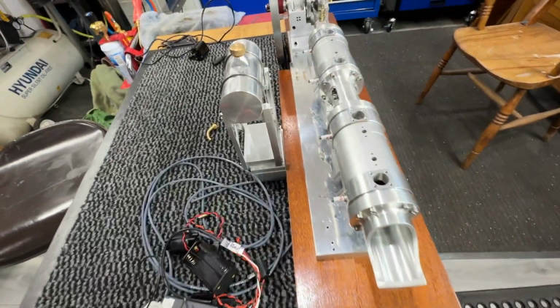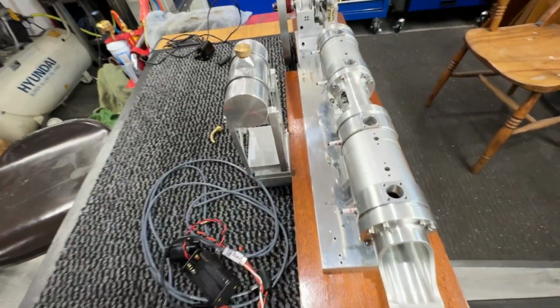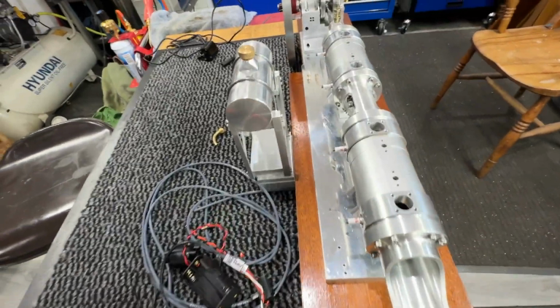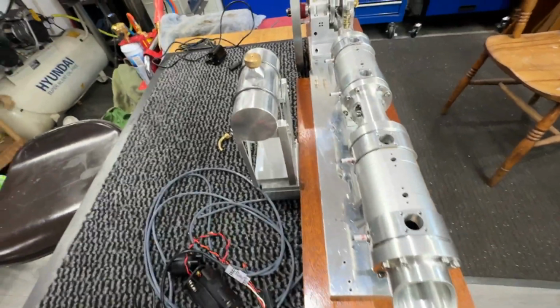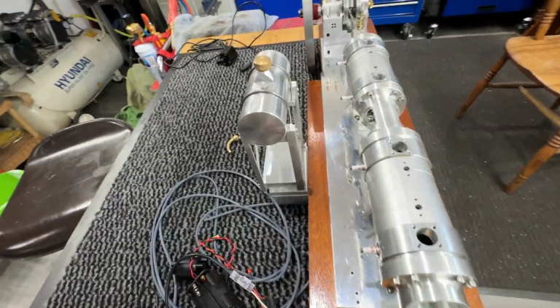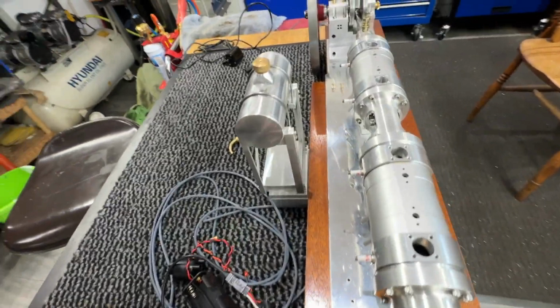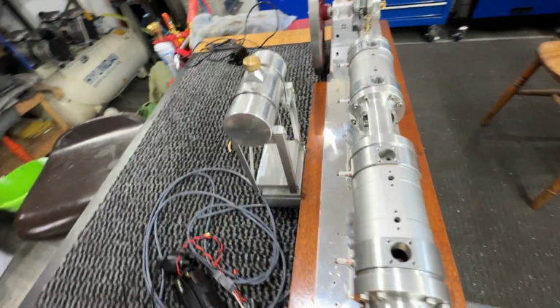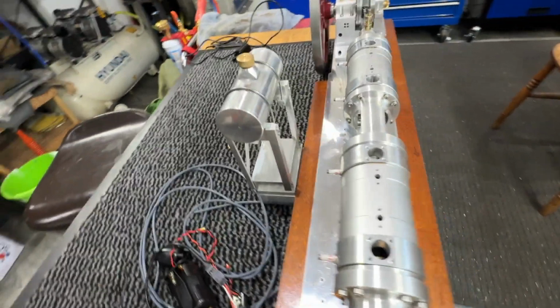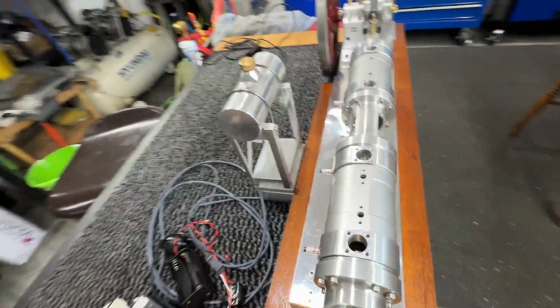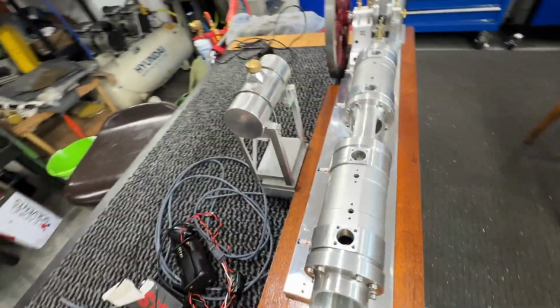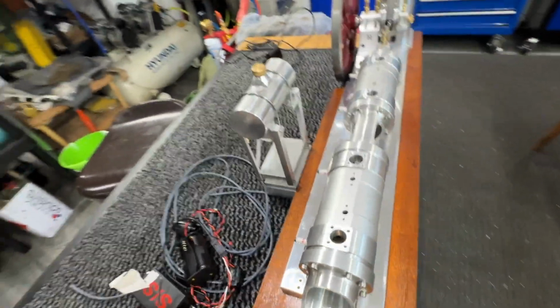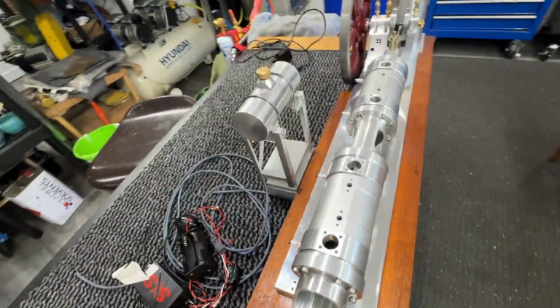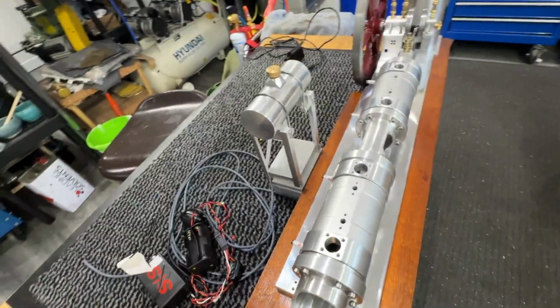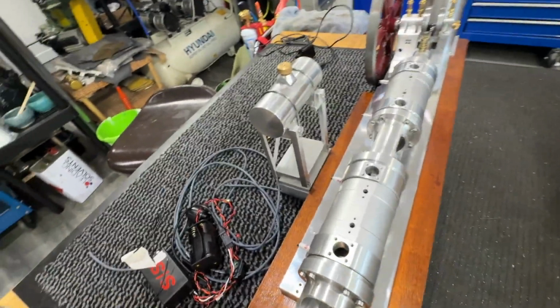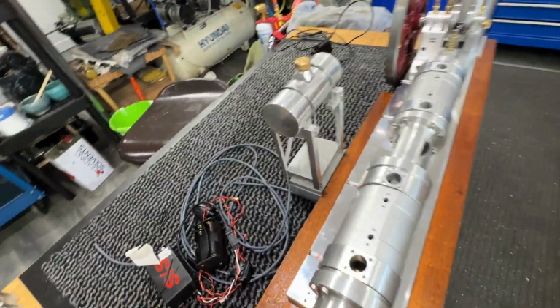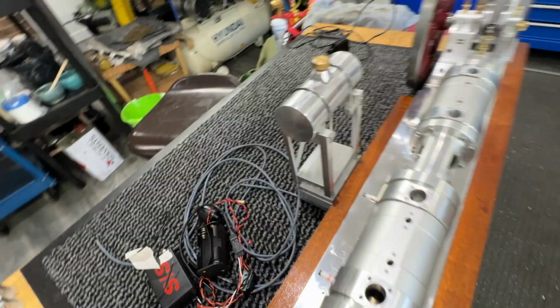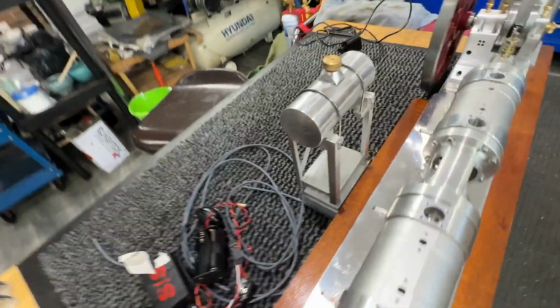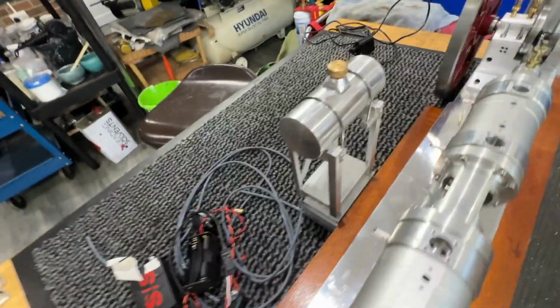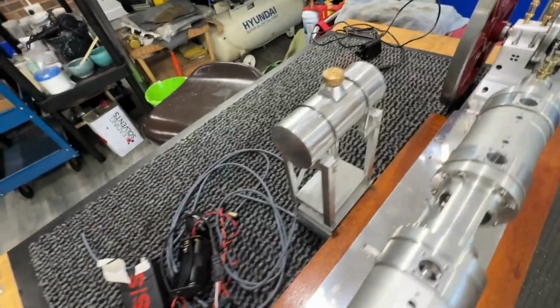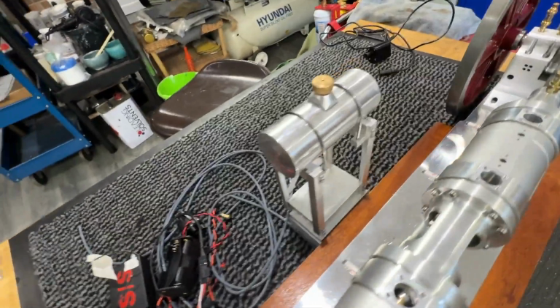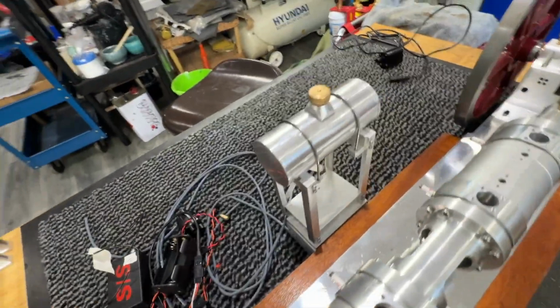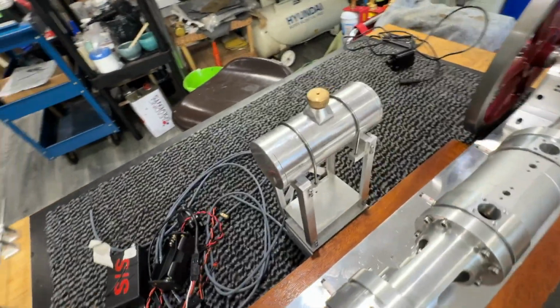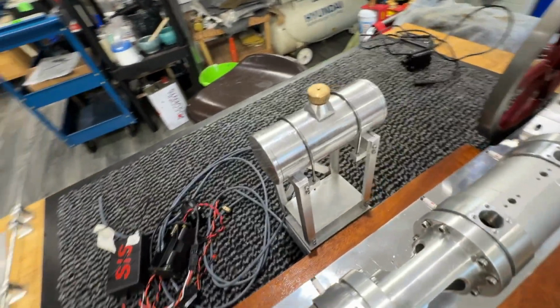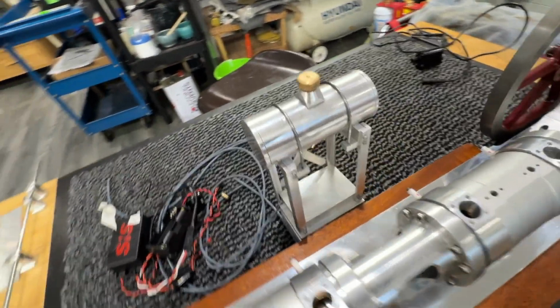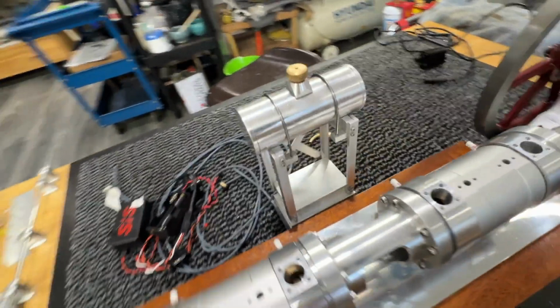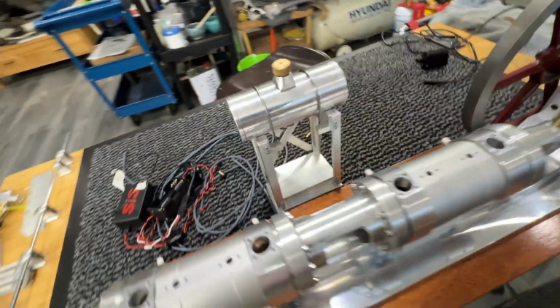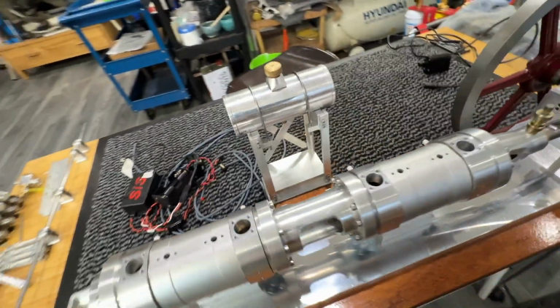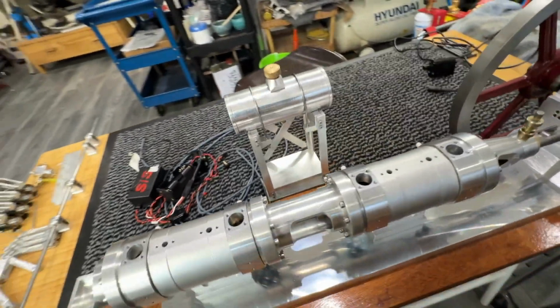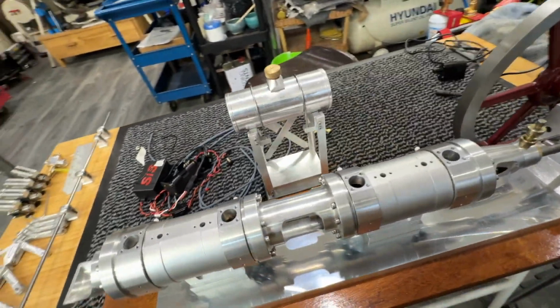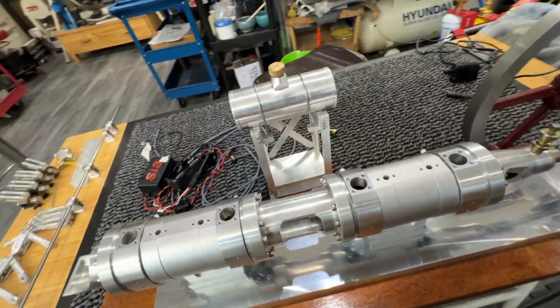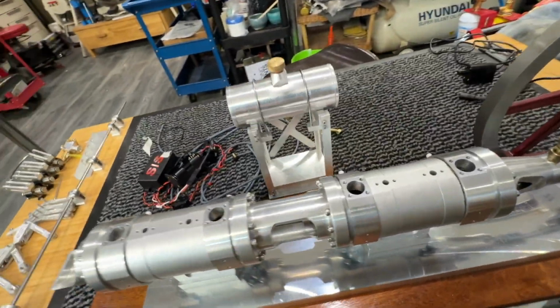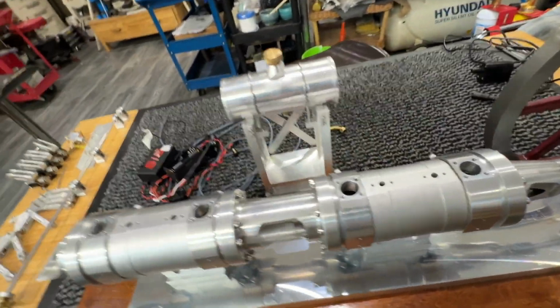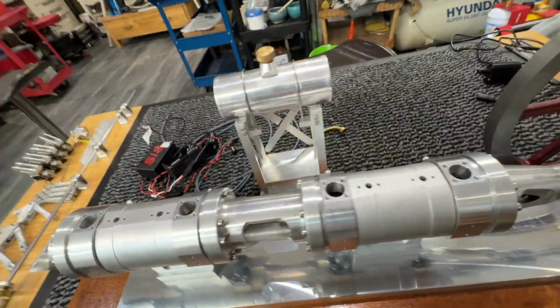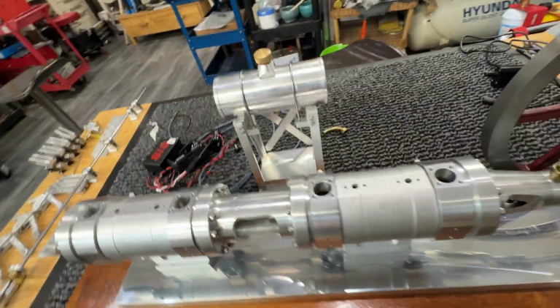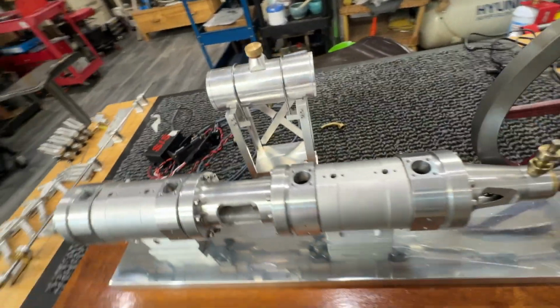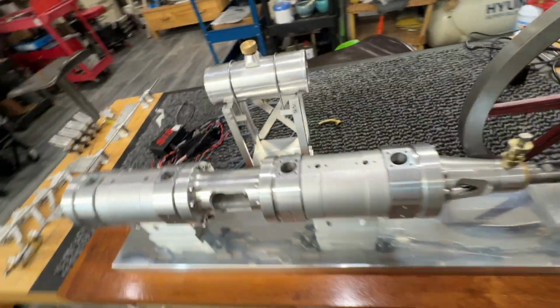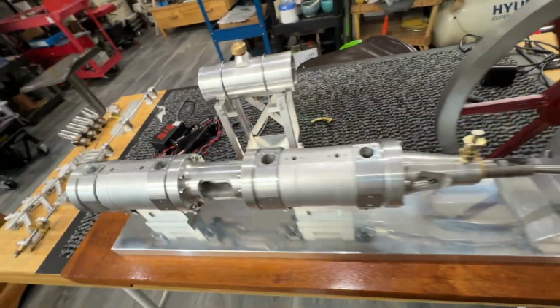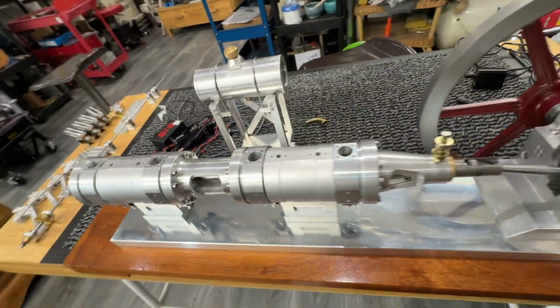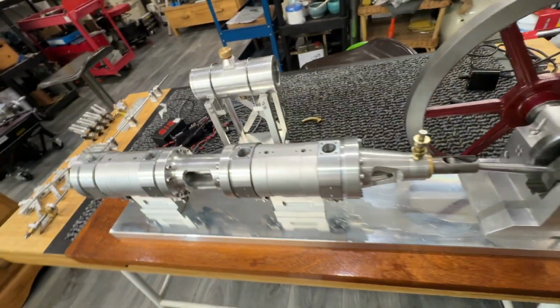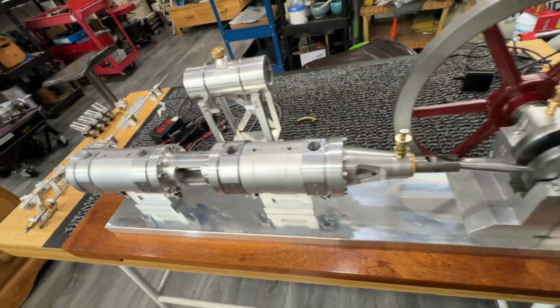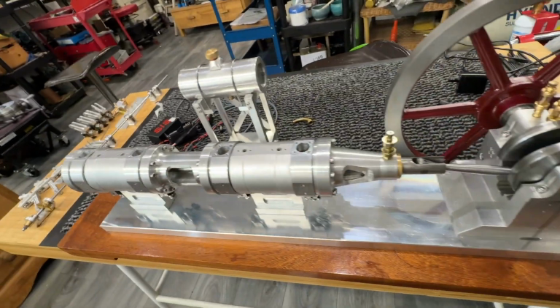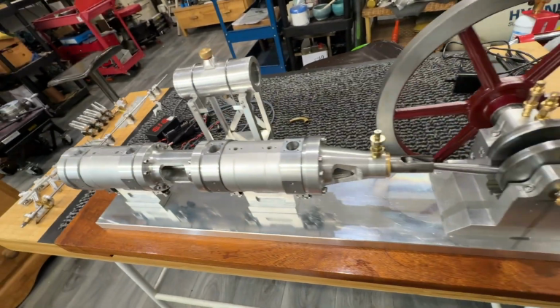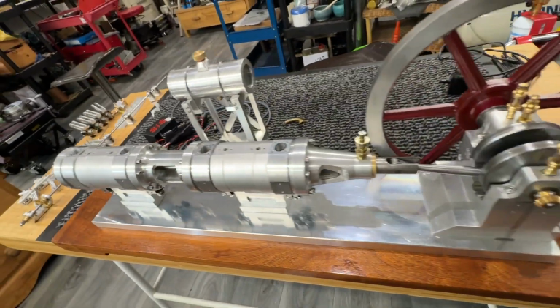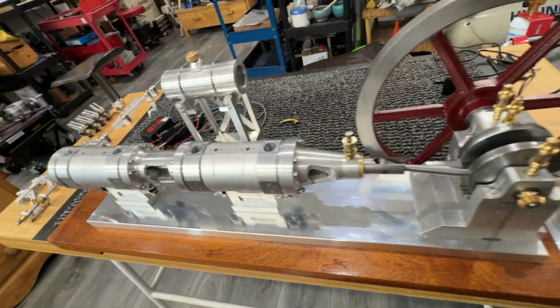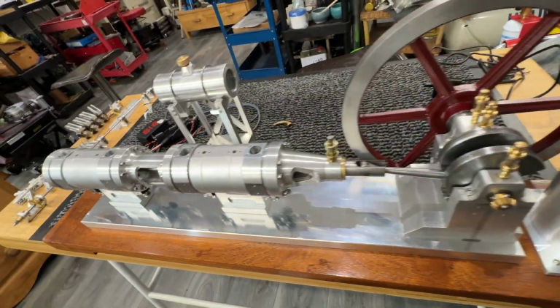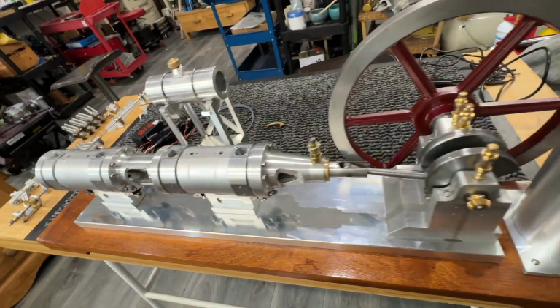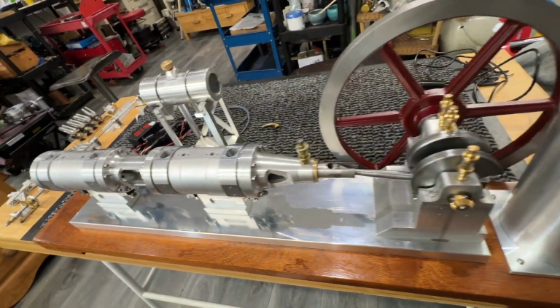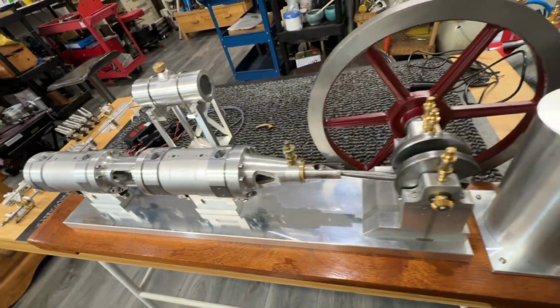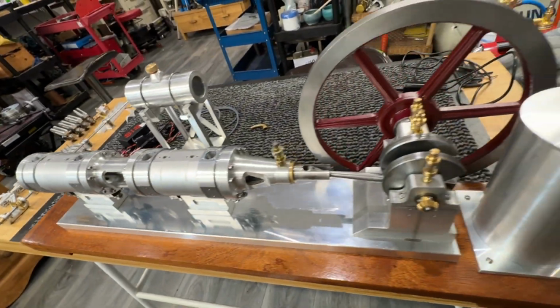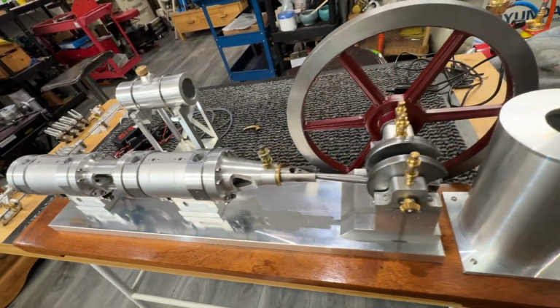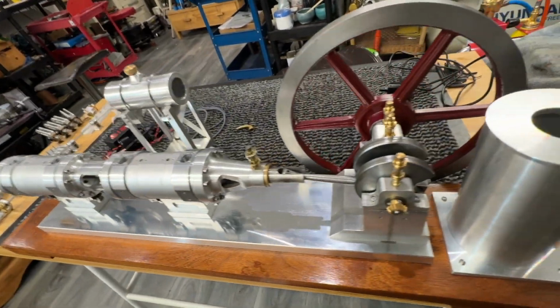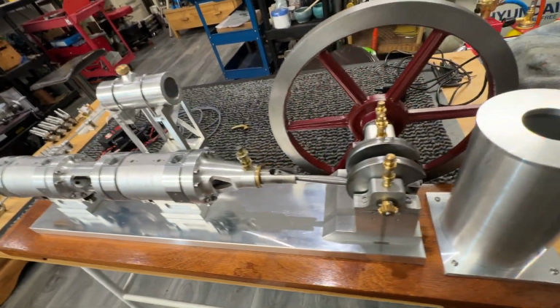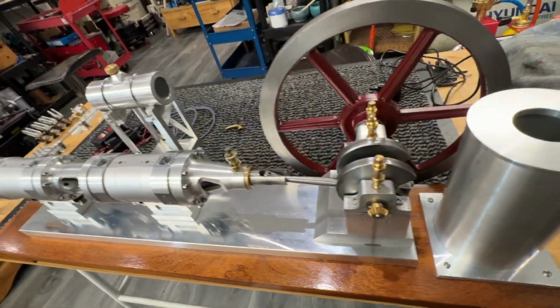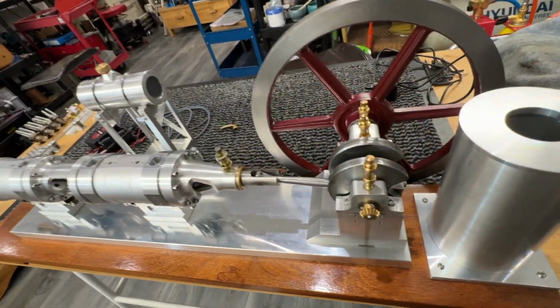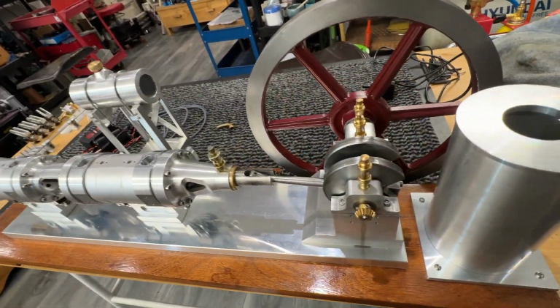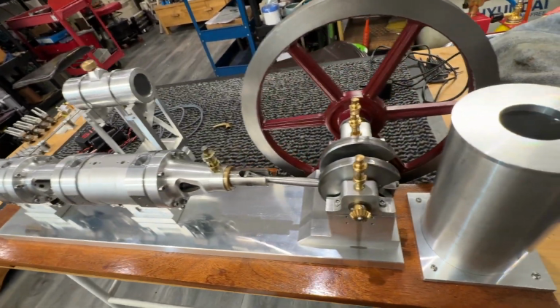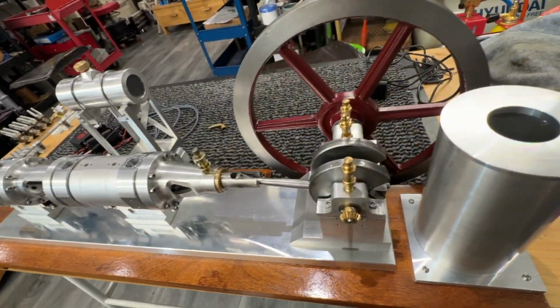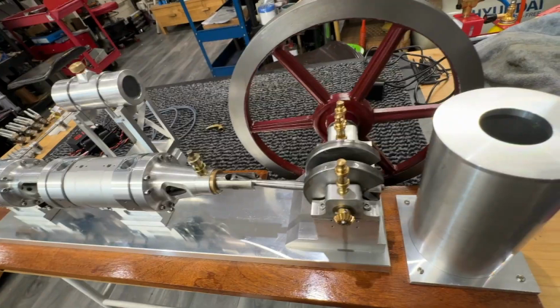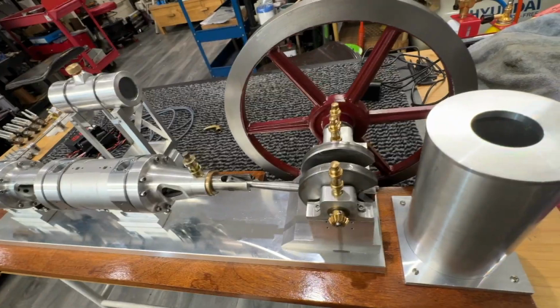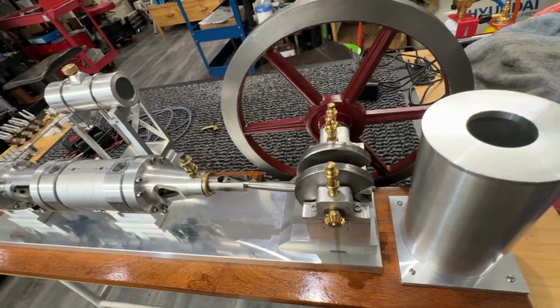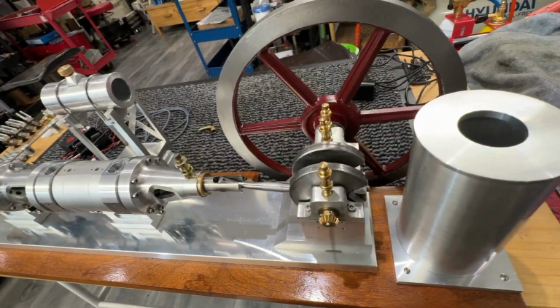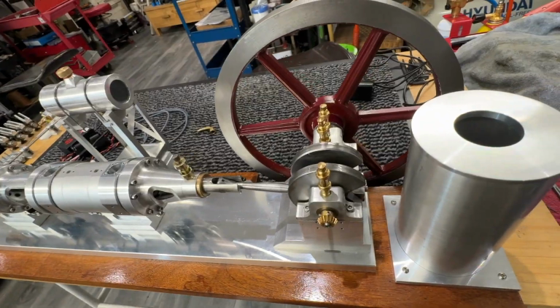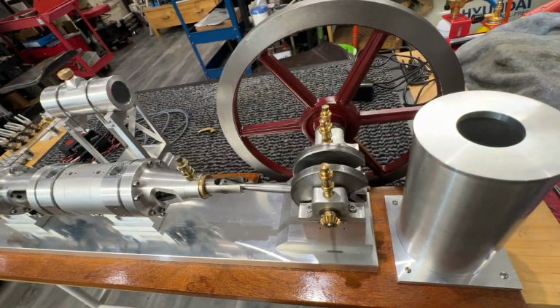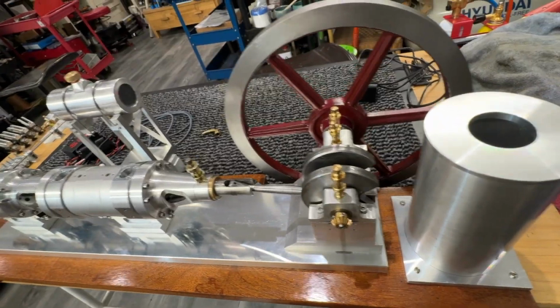We're getting pretty close to hopefully getting this little beastie working.